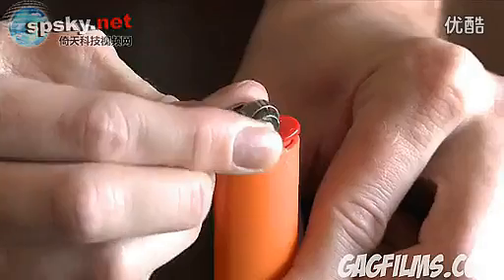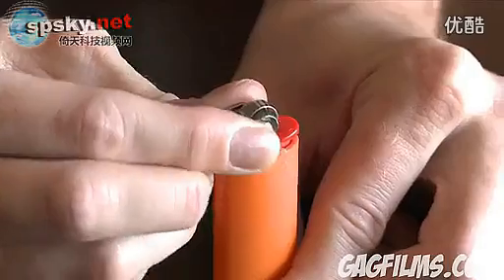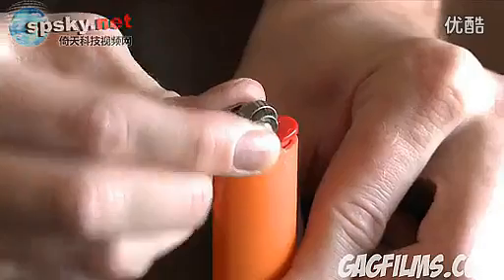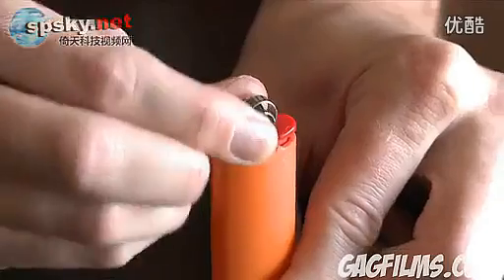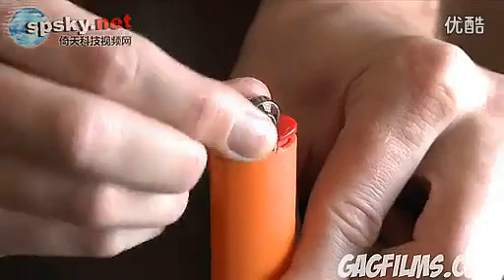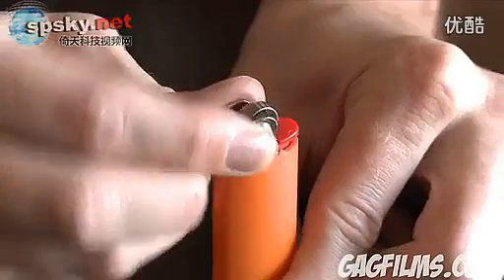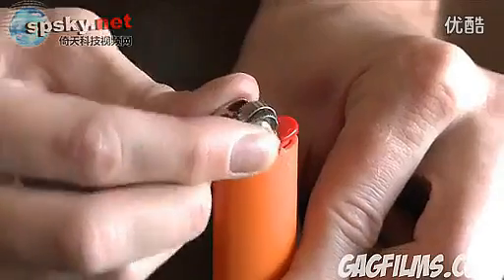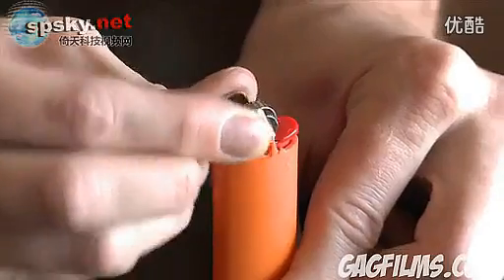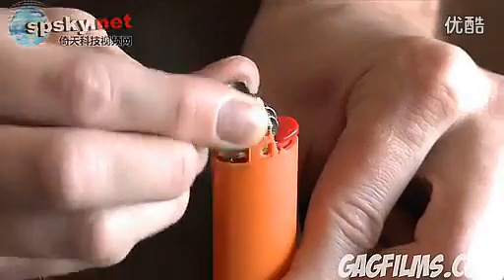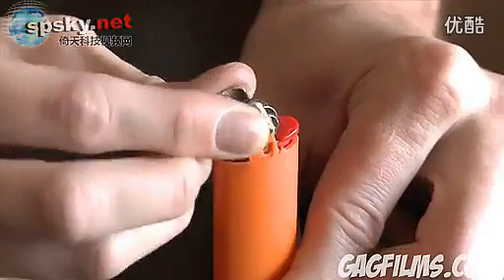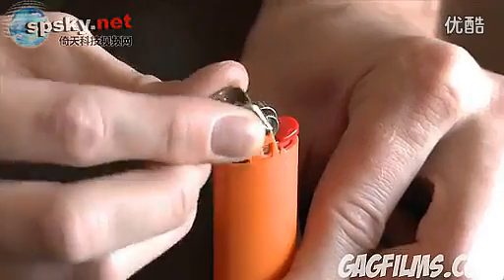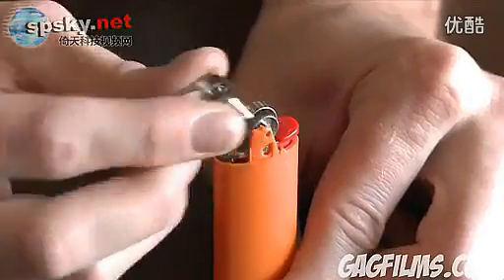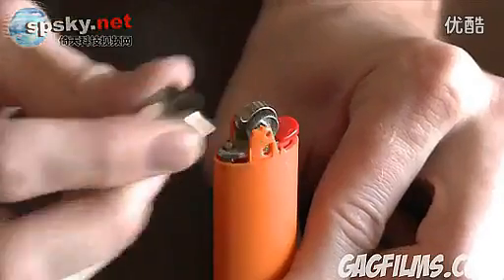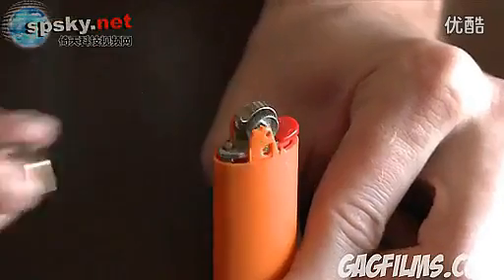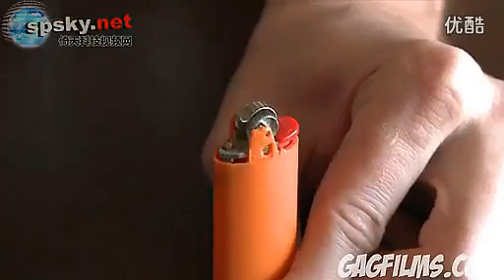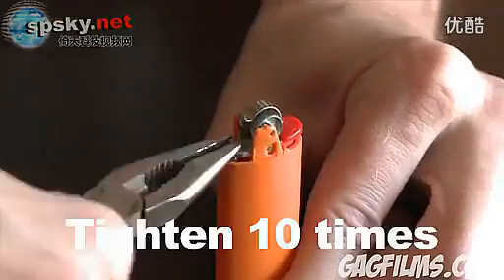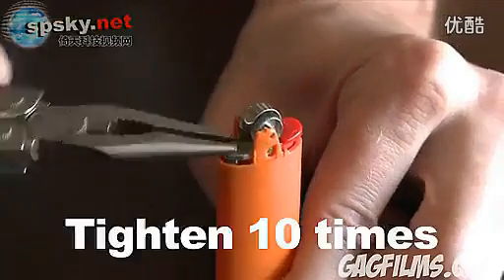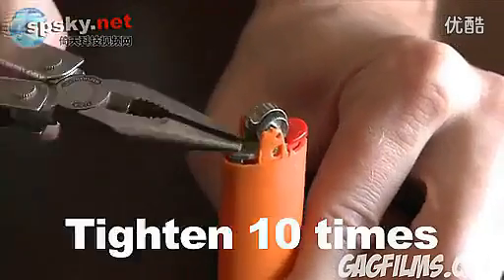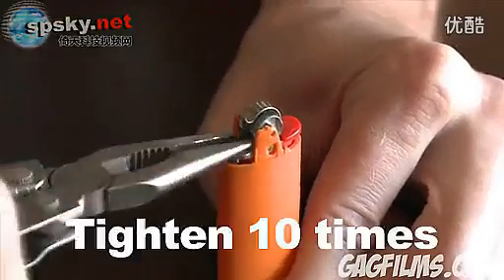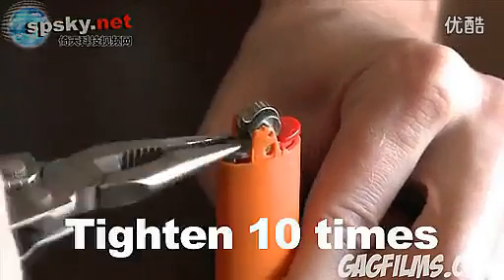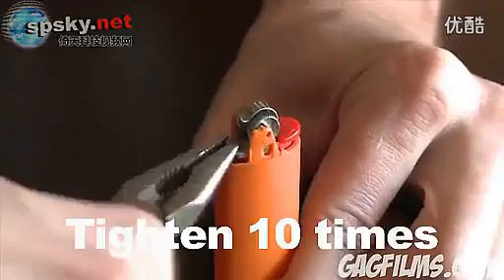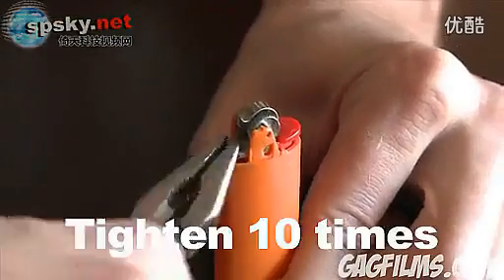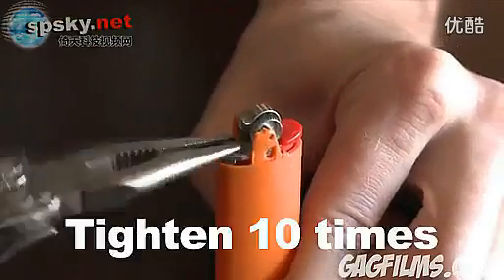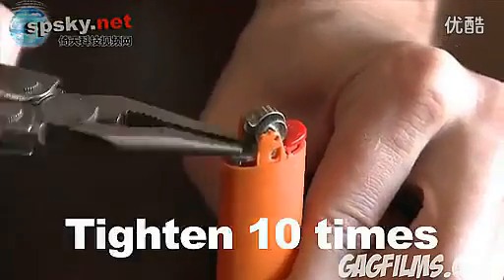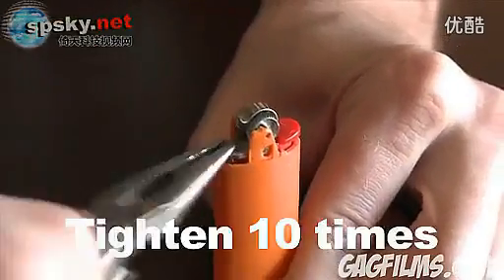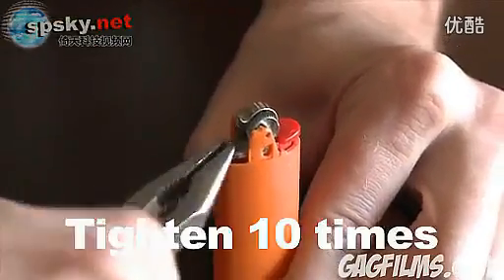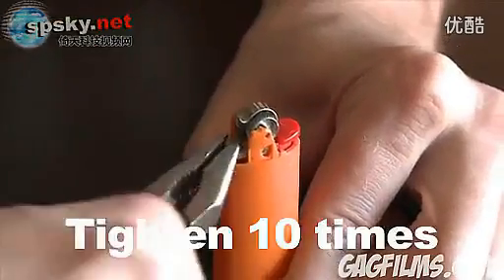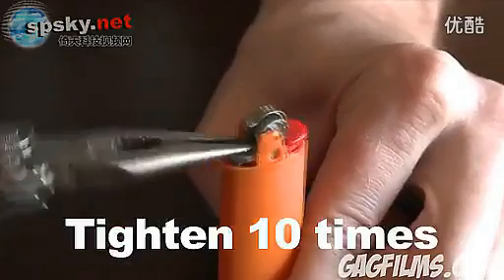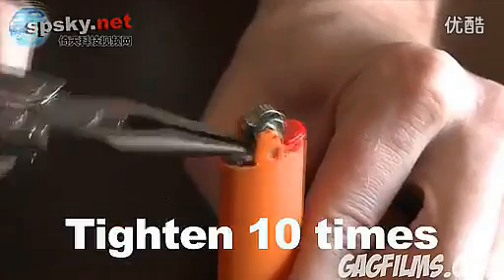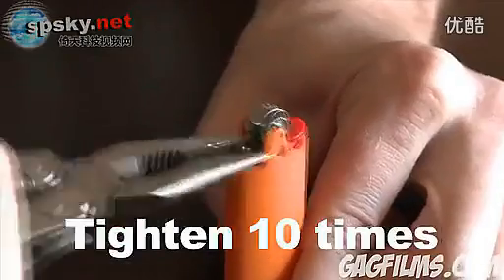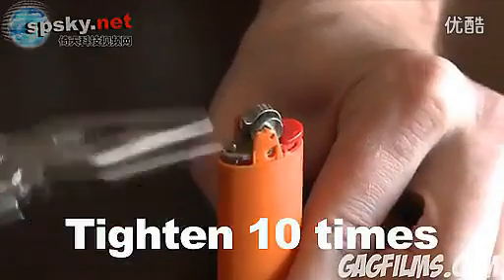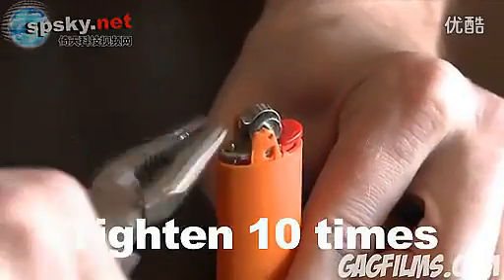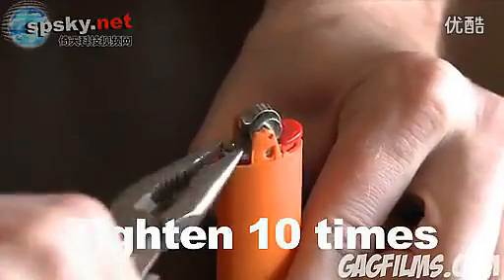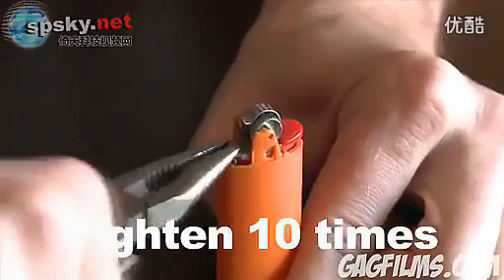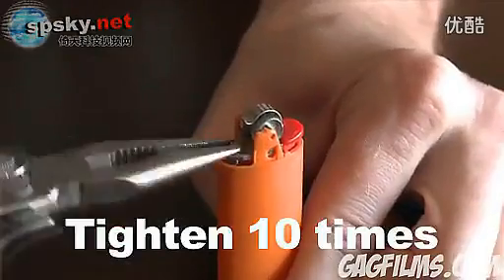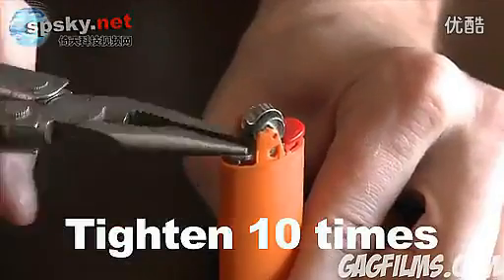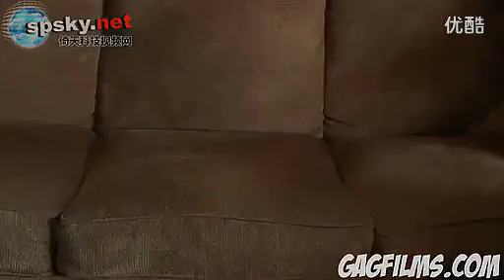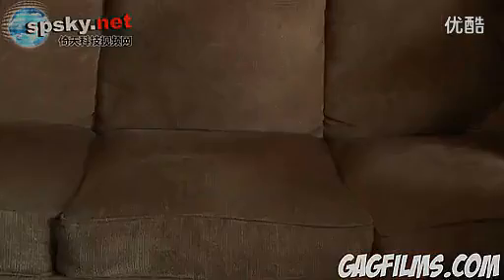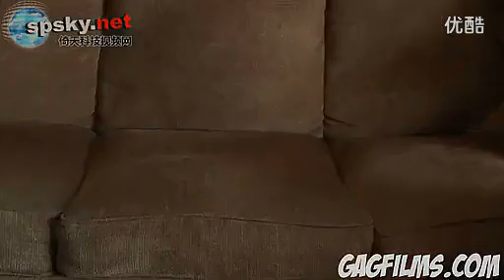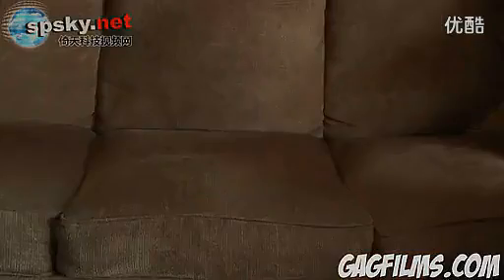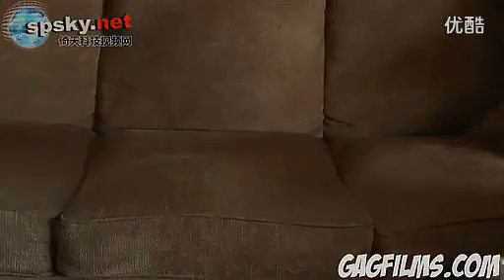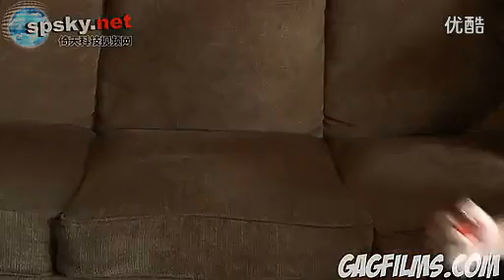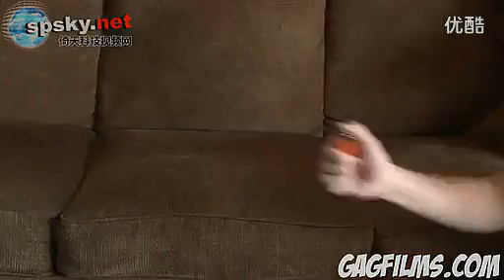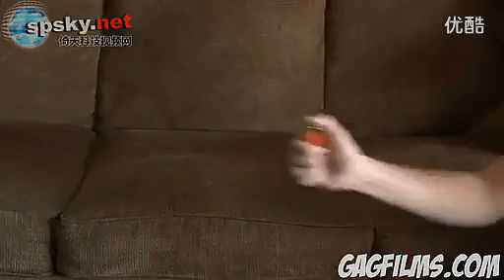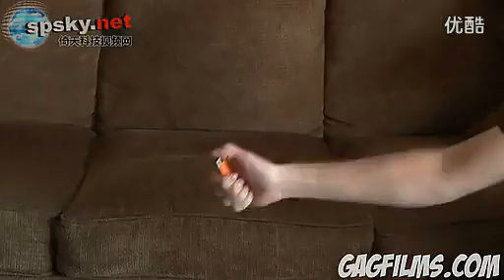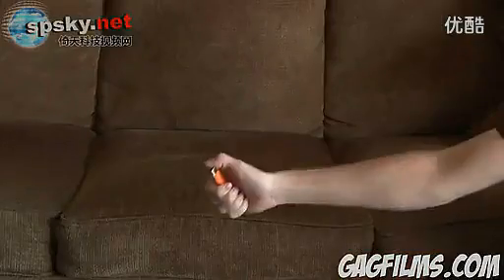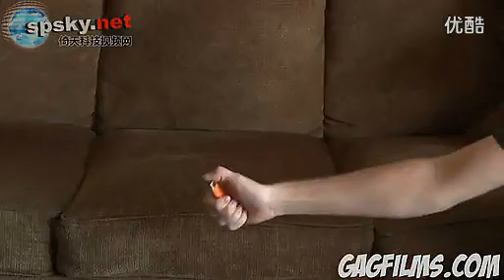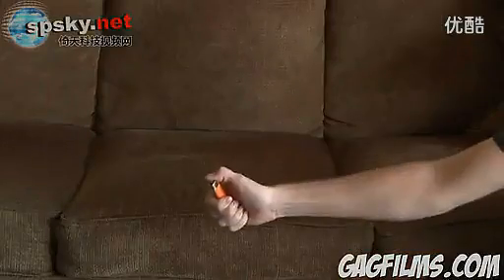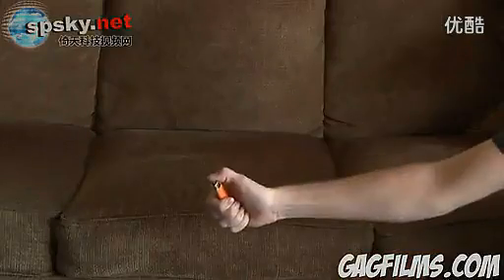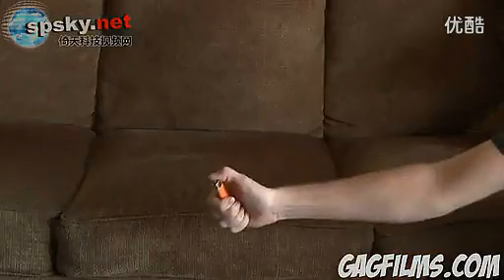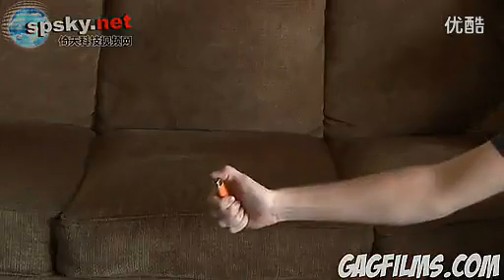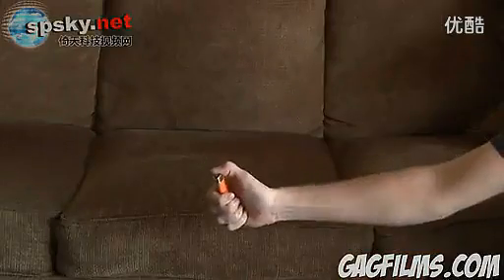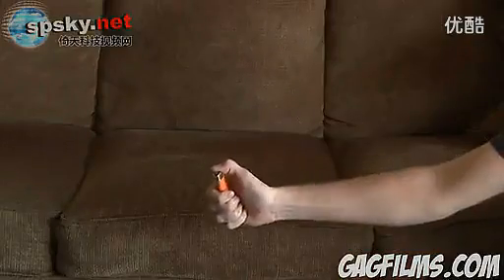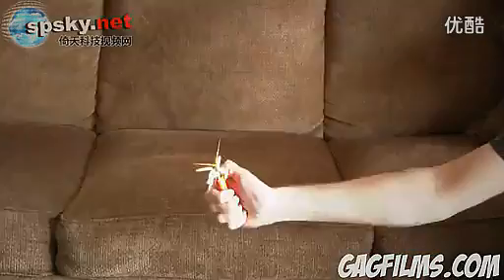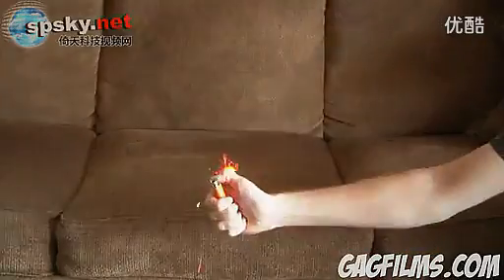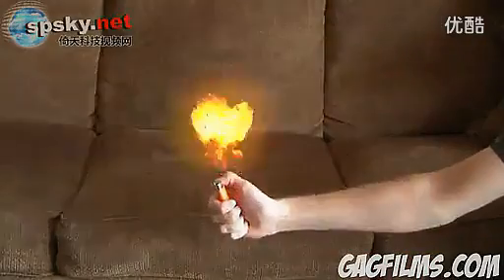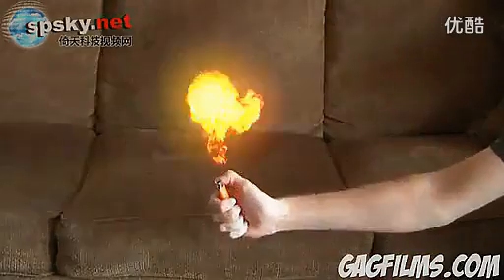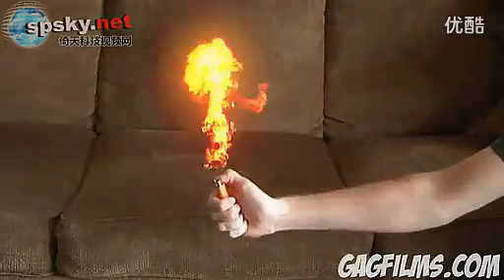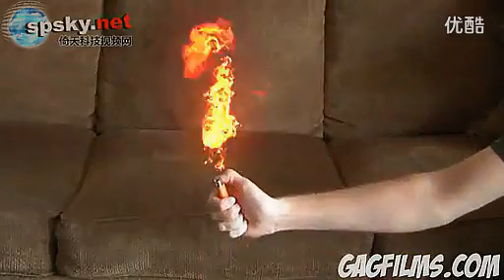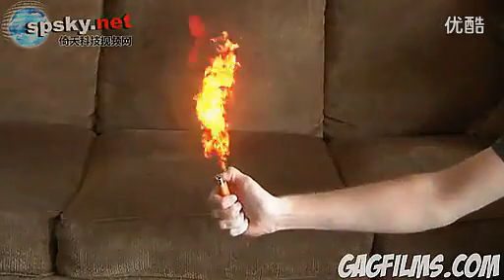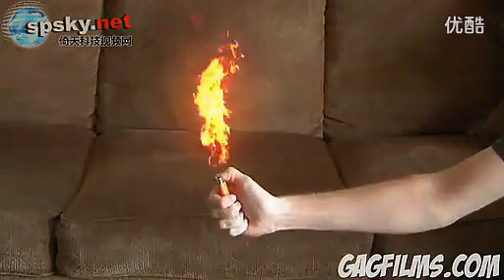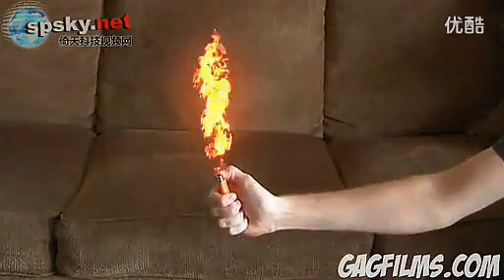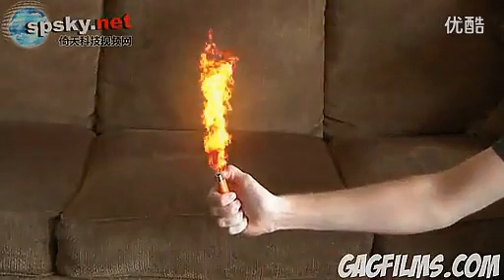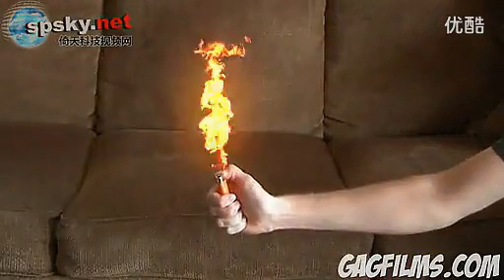Now go ahead and remove the cap and tighten the nozzle about 10 more times. Now when you use the lighter, you've got a mini flamethrower.